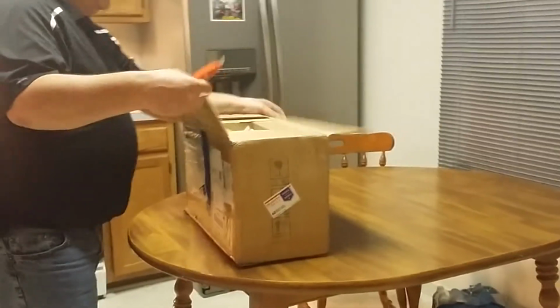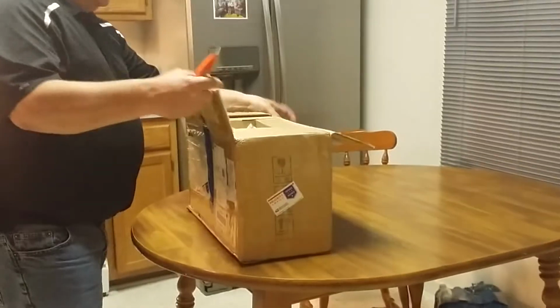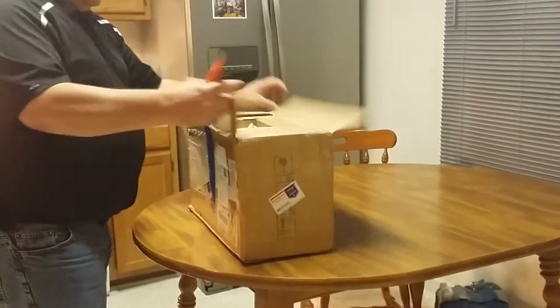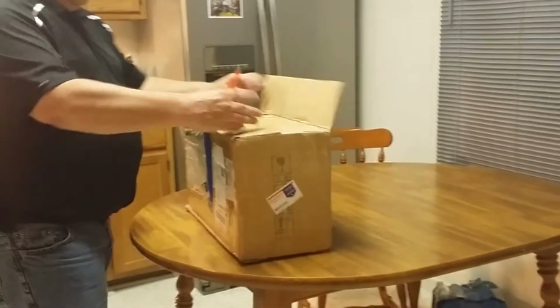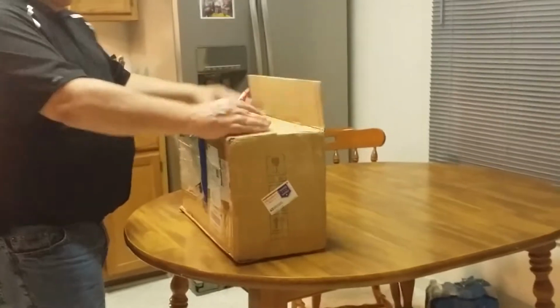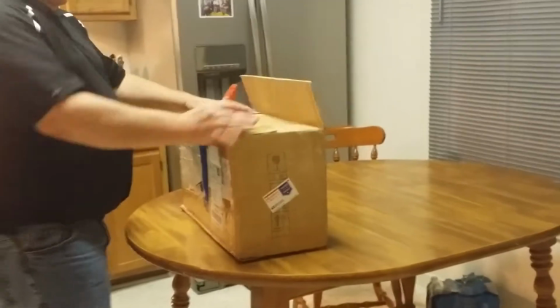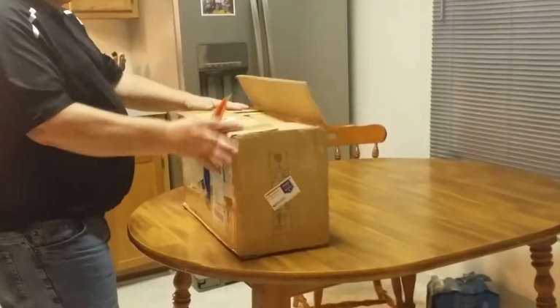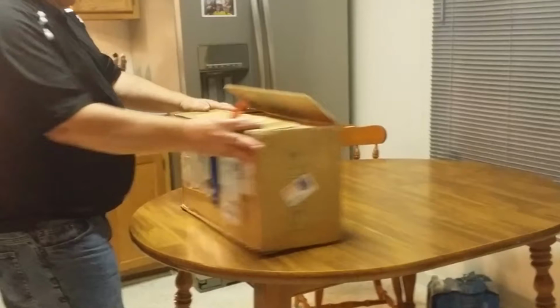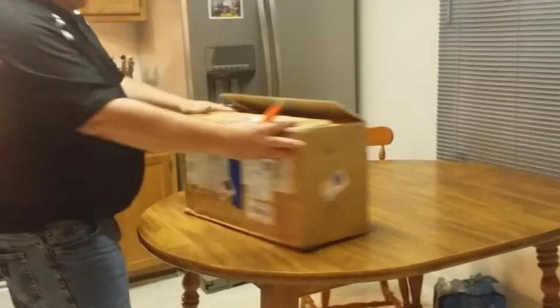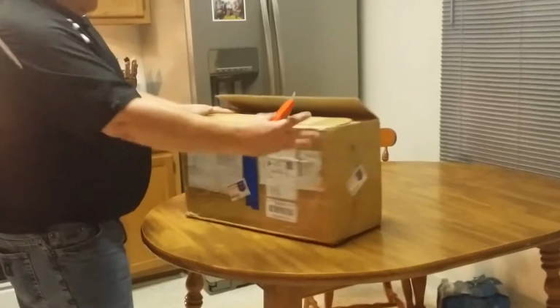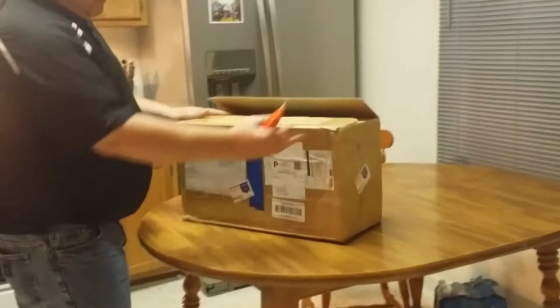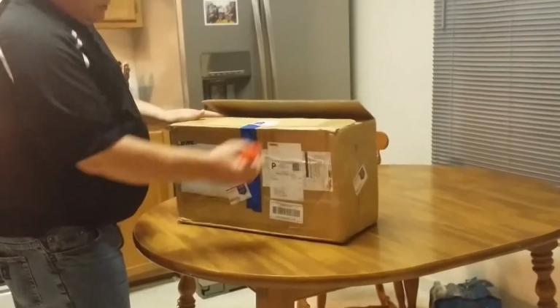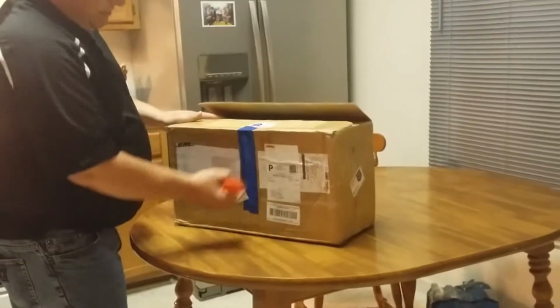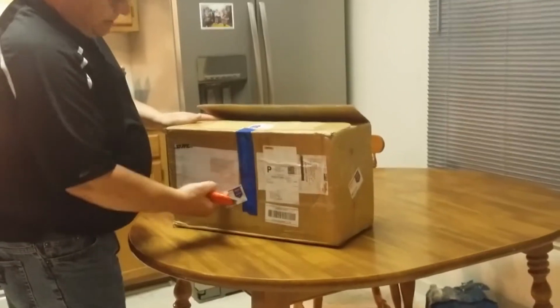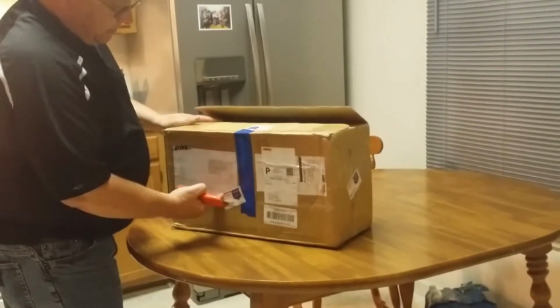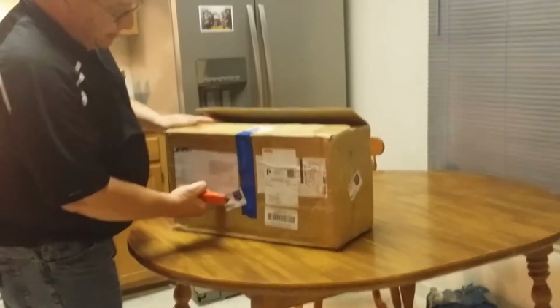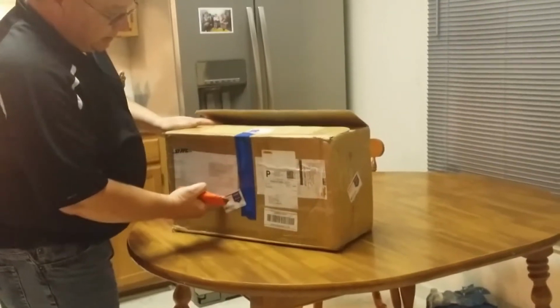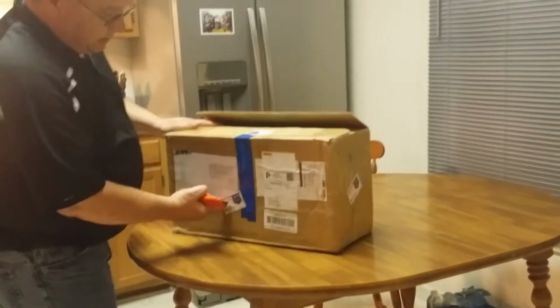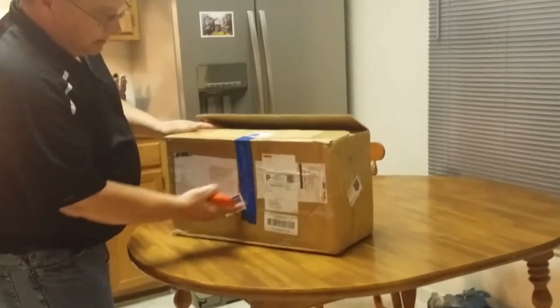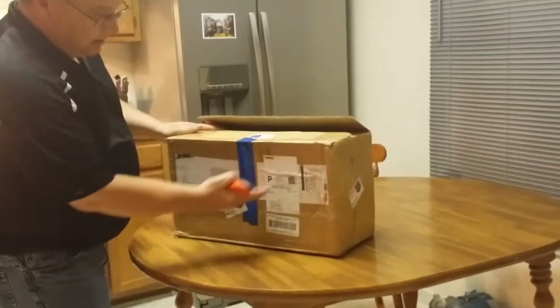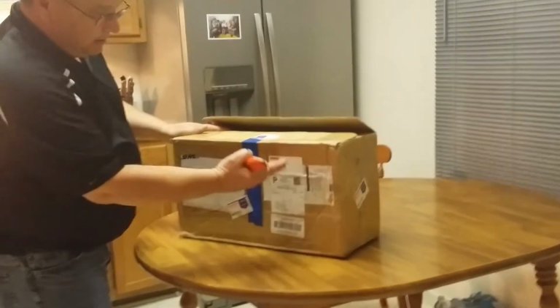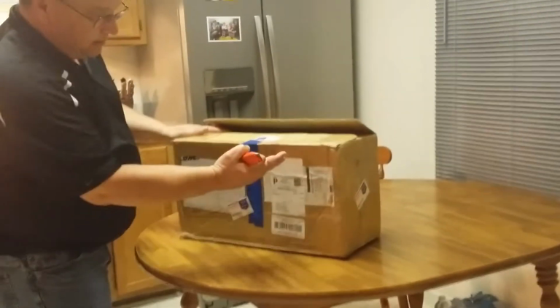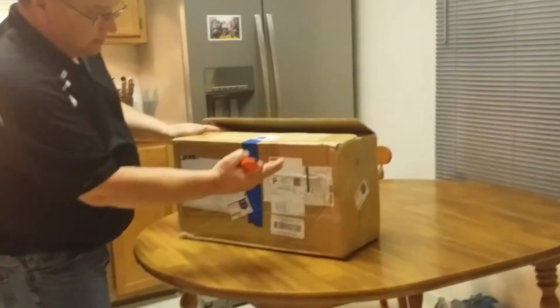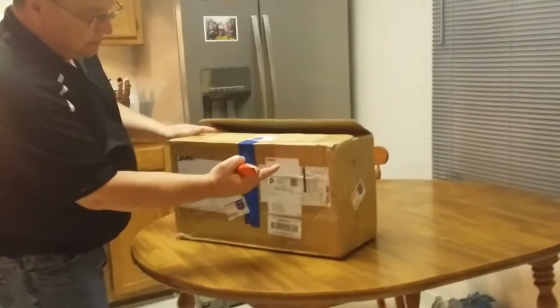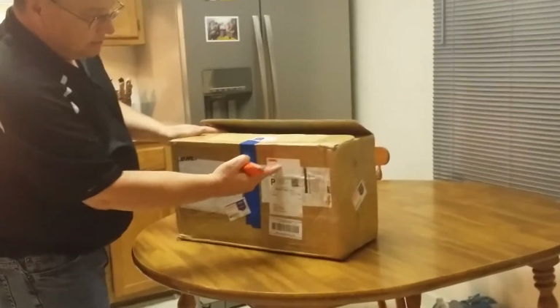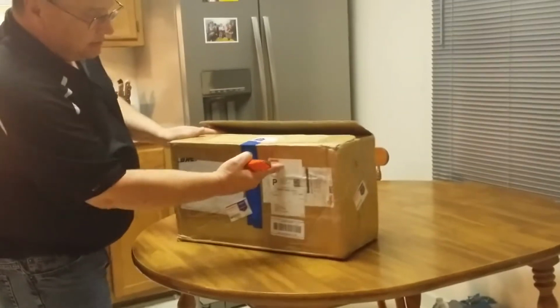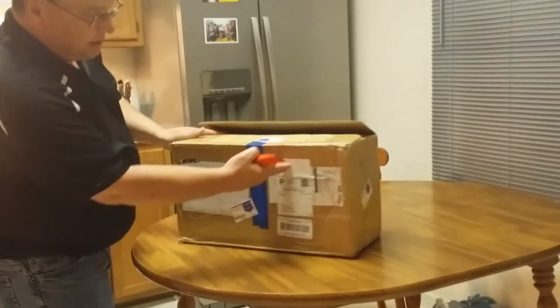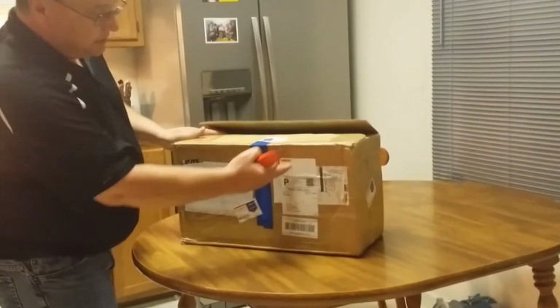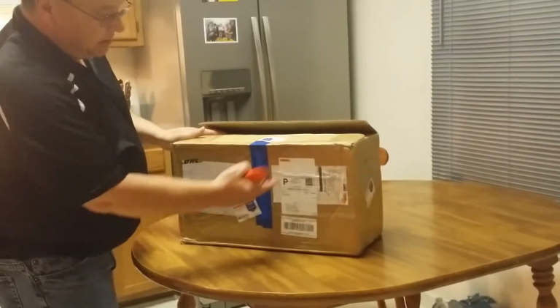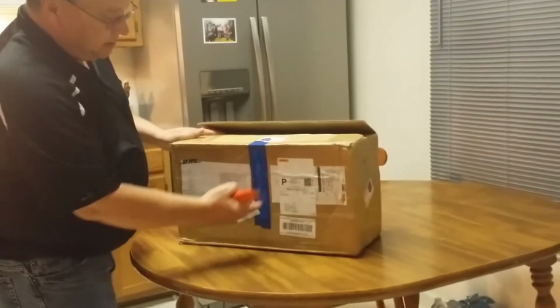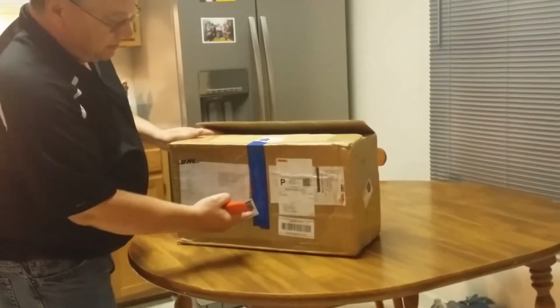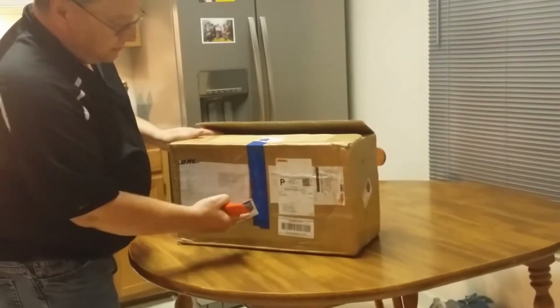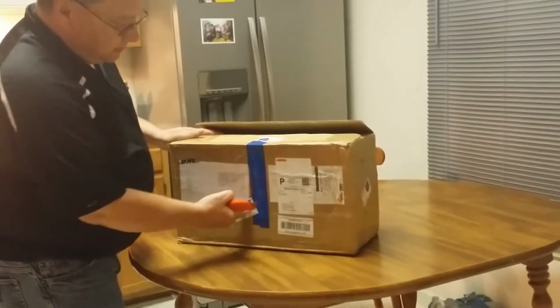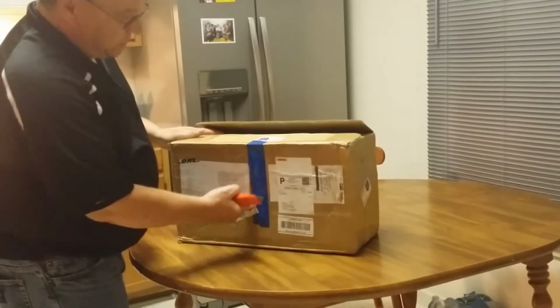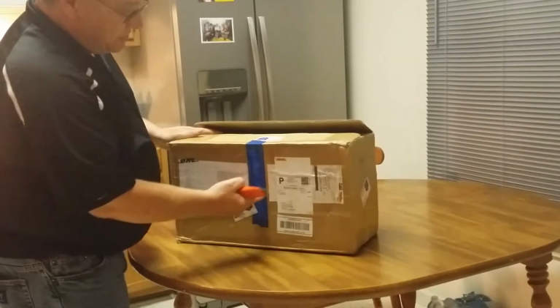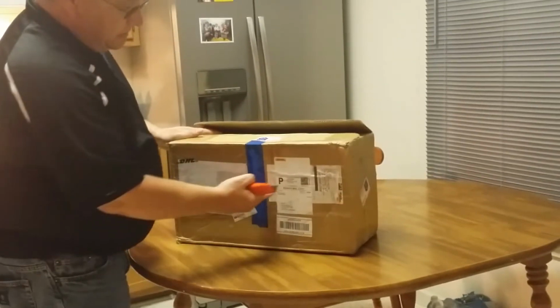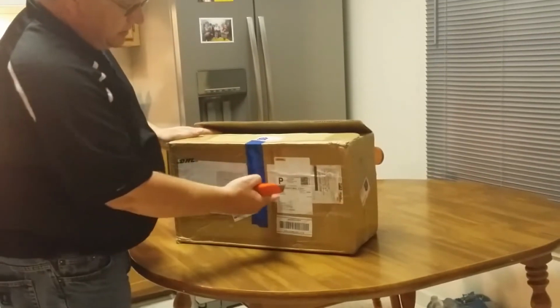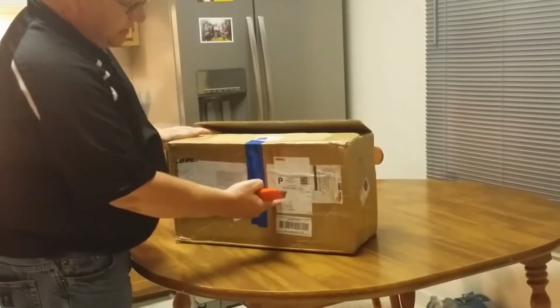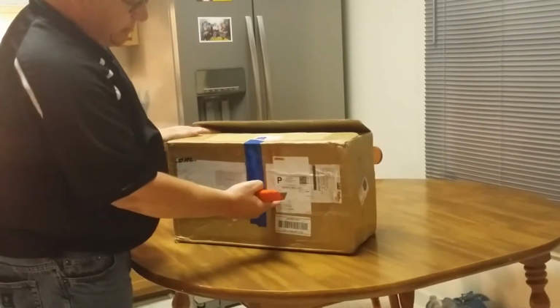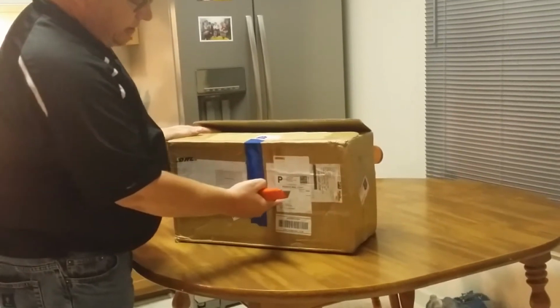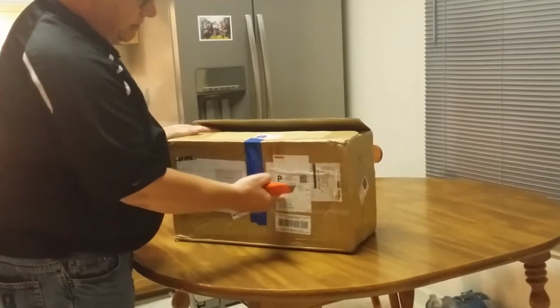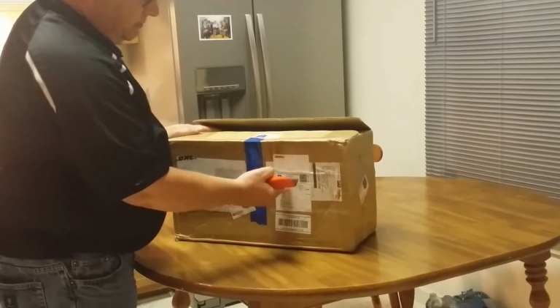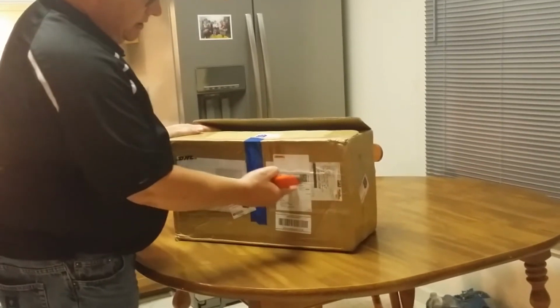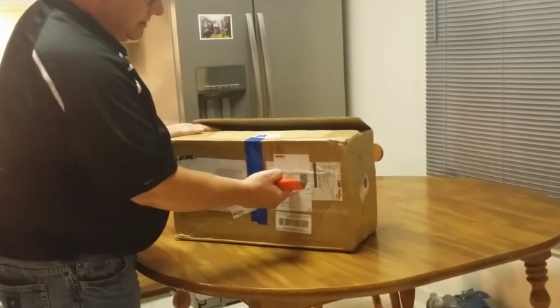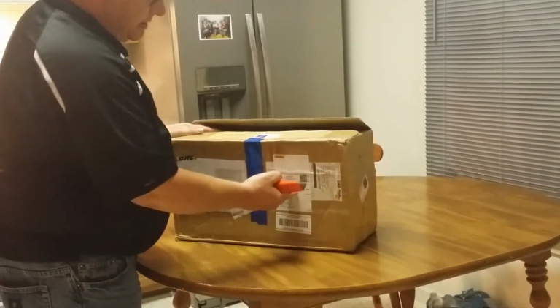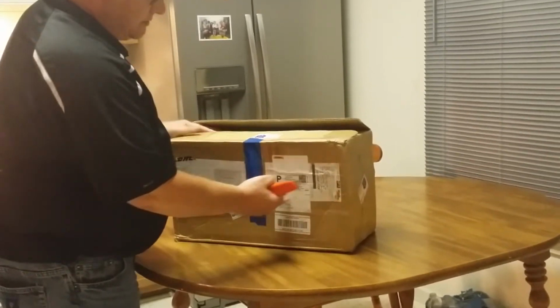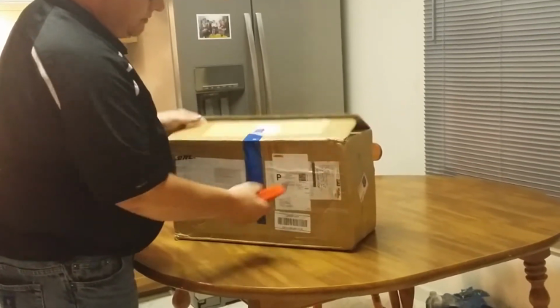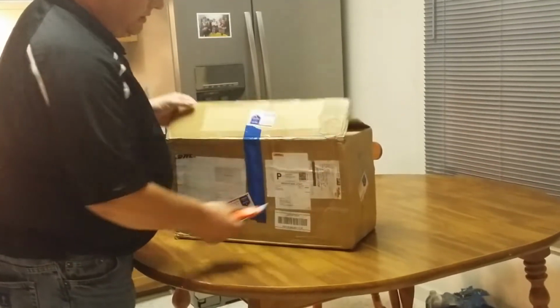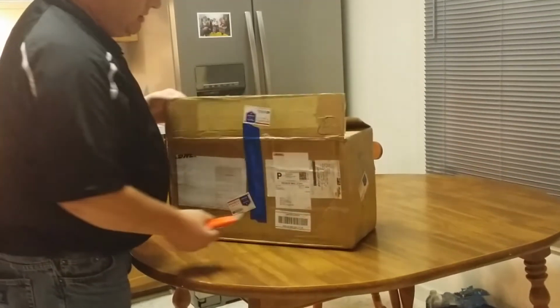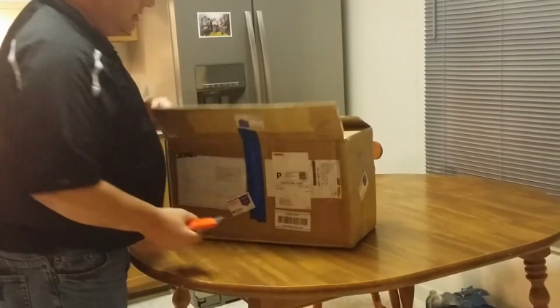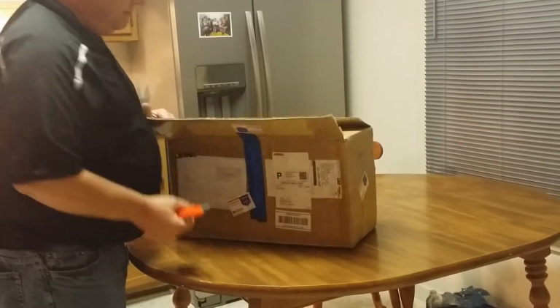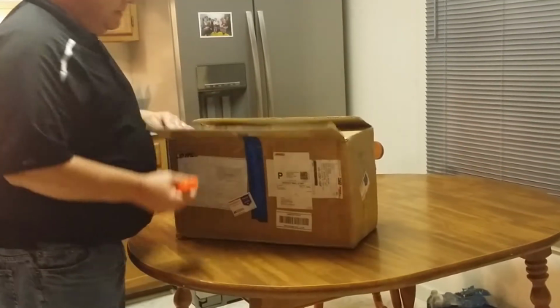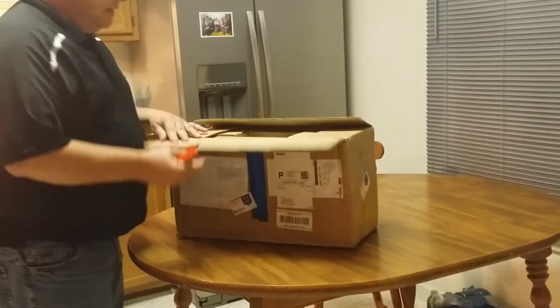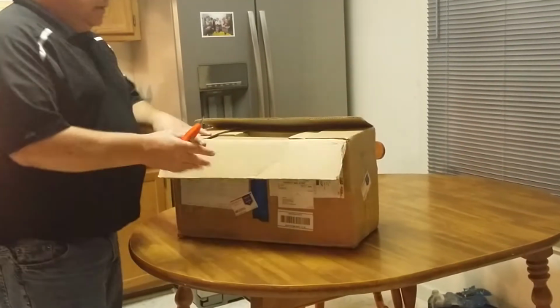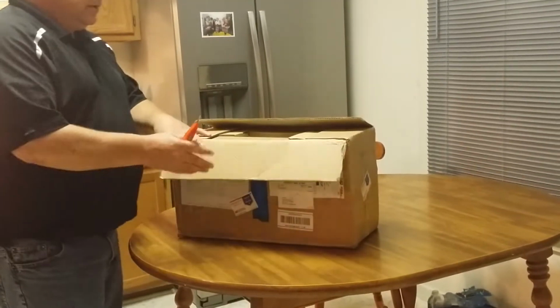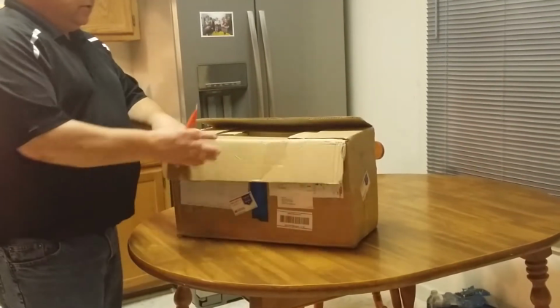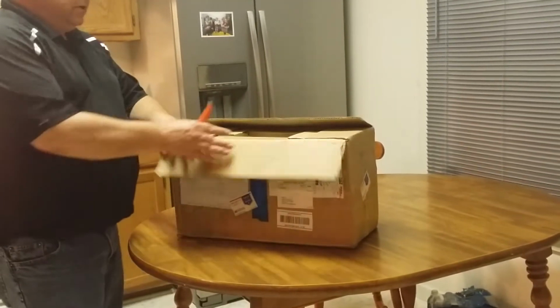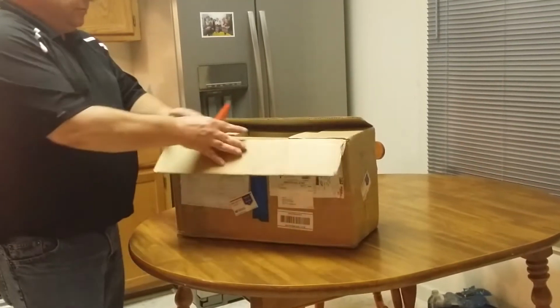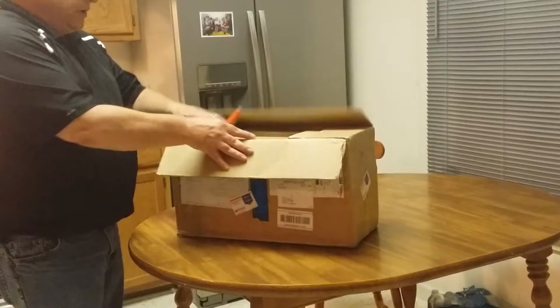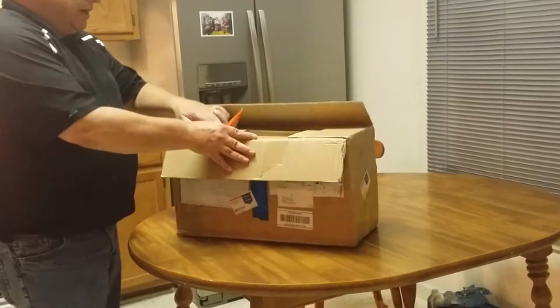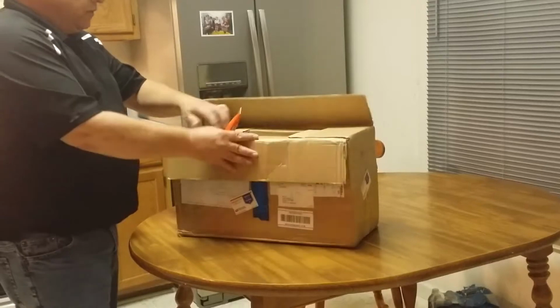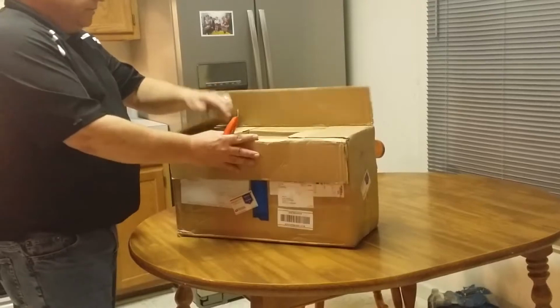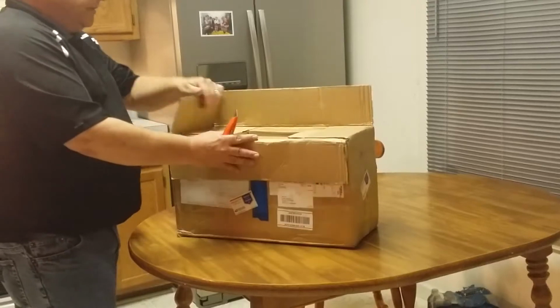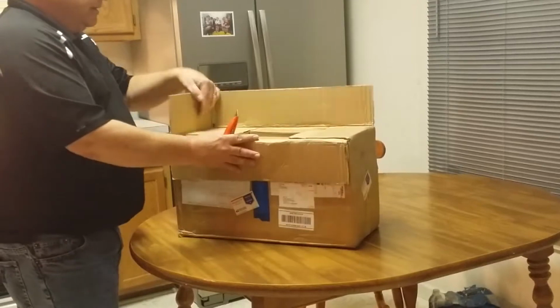It did show that it was shipping originally DHL, but of course here in the U.S., it ended up going in priority mail.